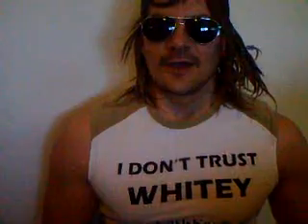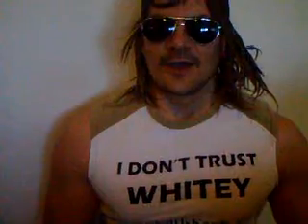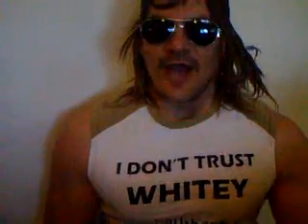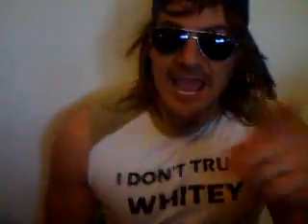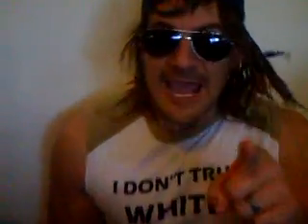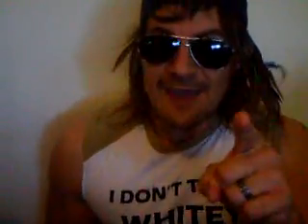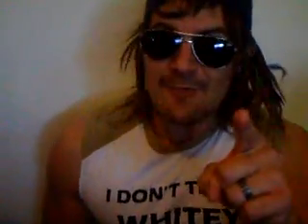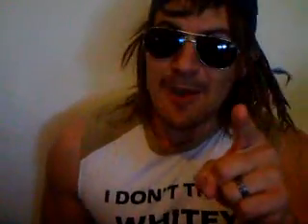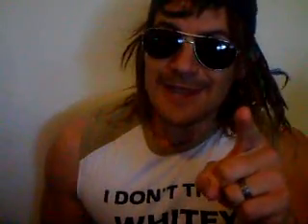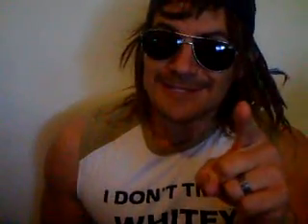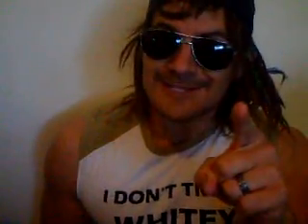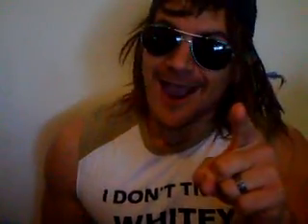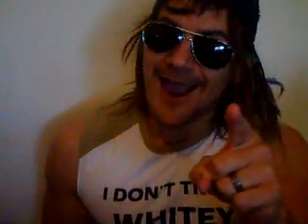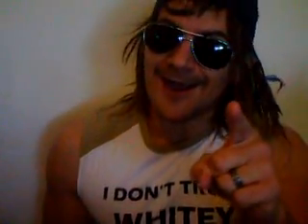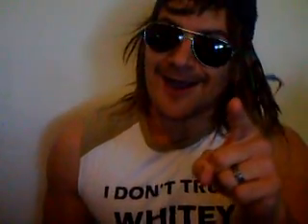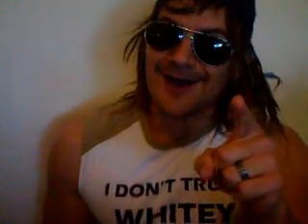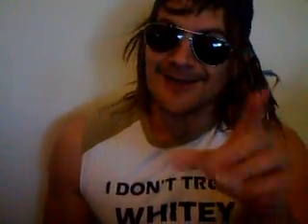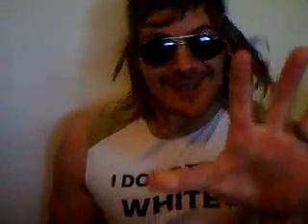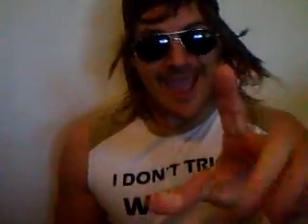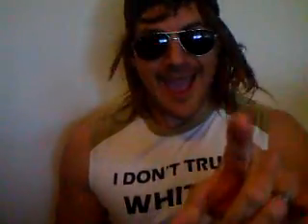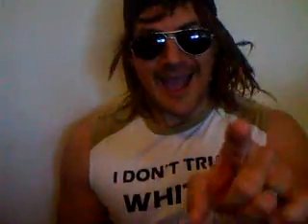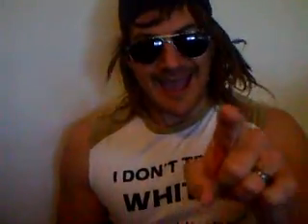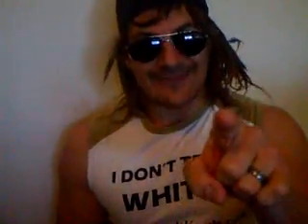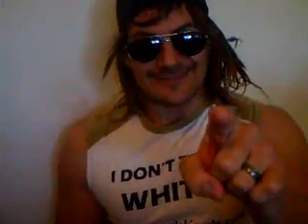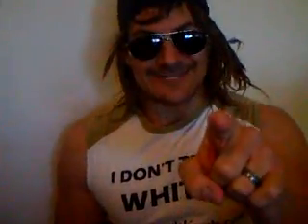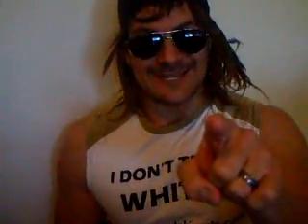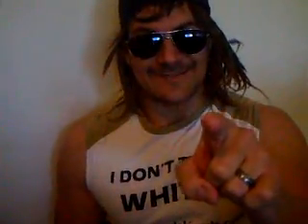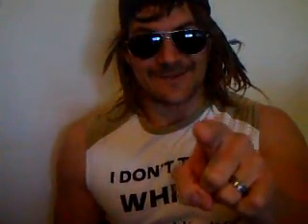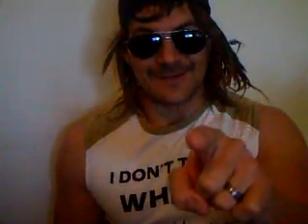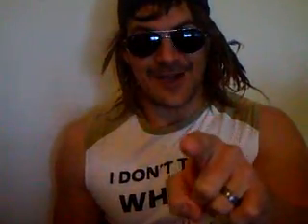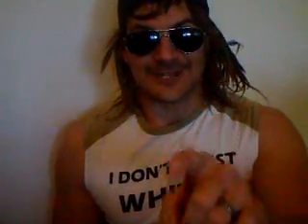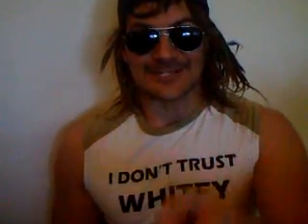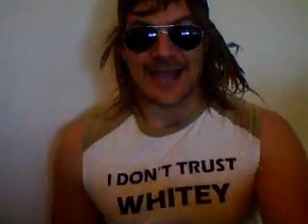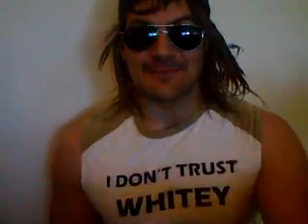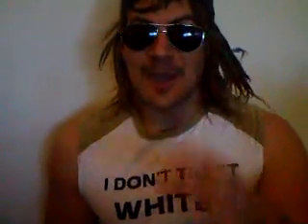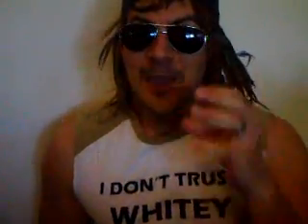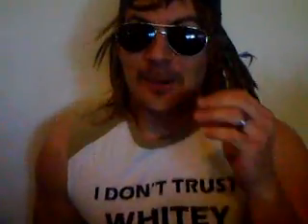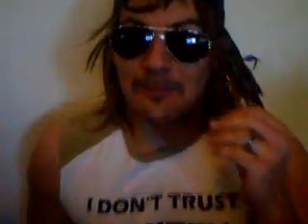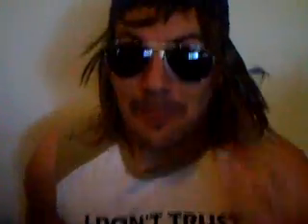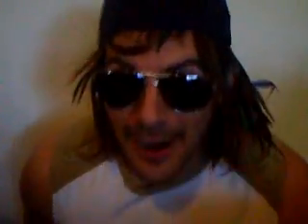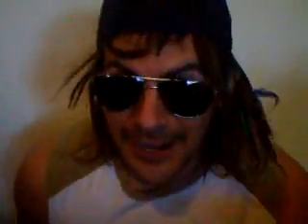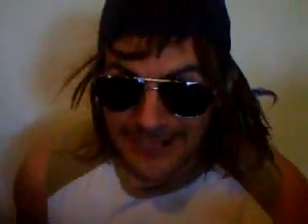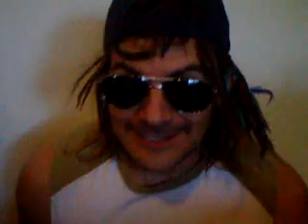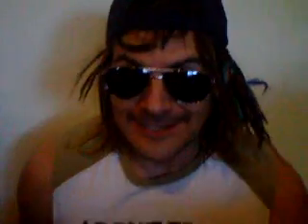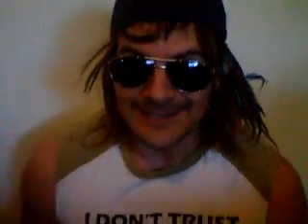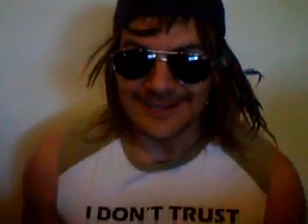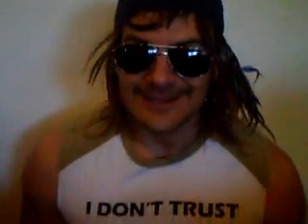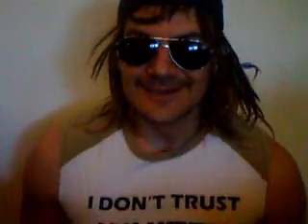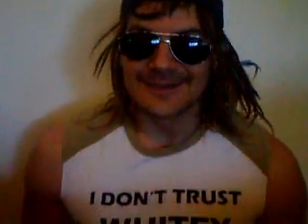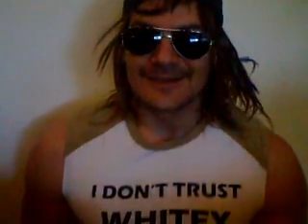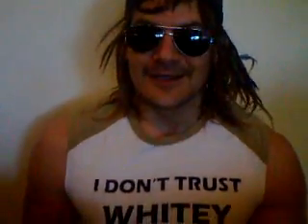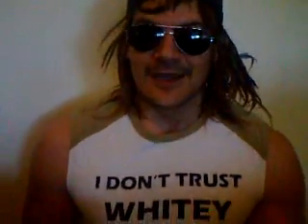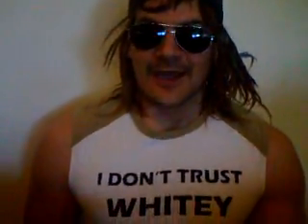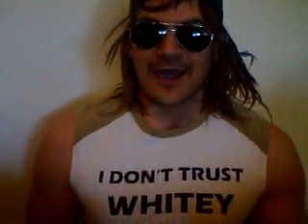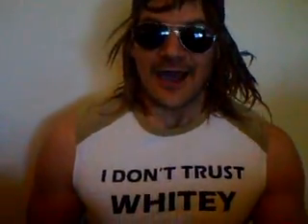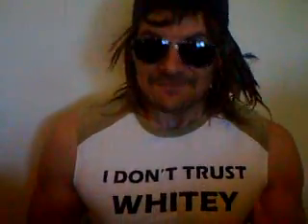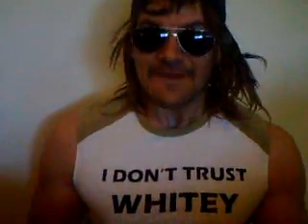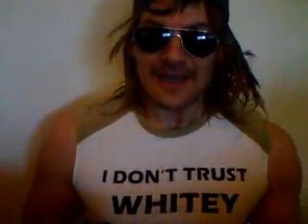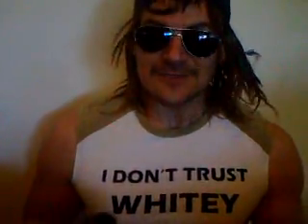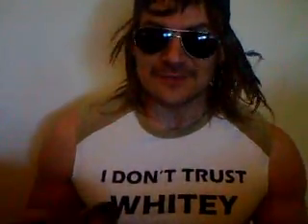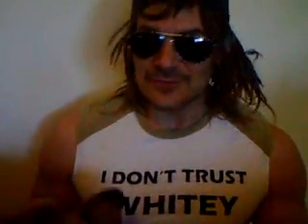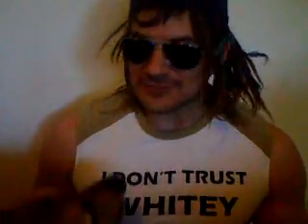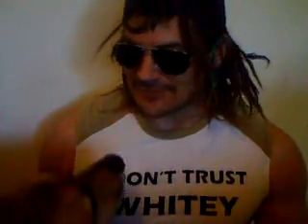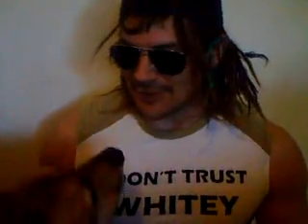Hey everybody, it's Carl! I haven't seen you for a long time, but I found some new stuff.